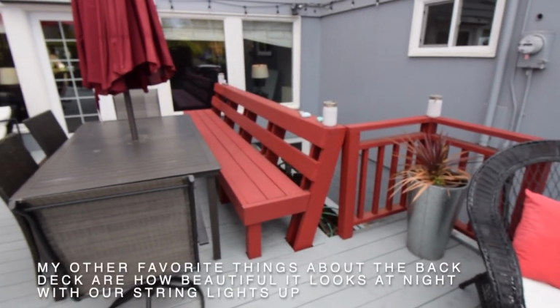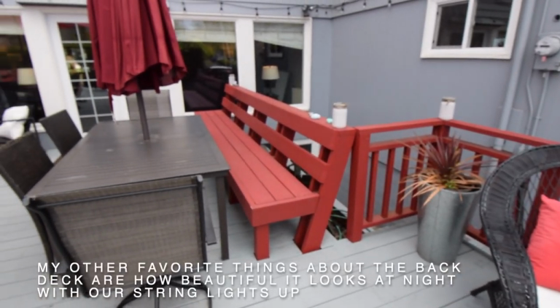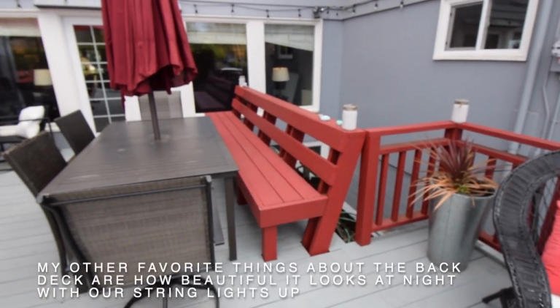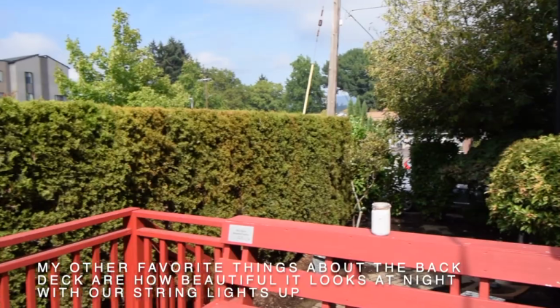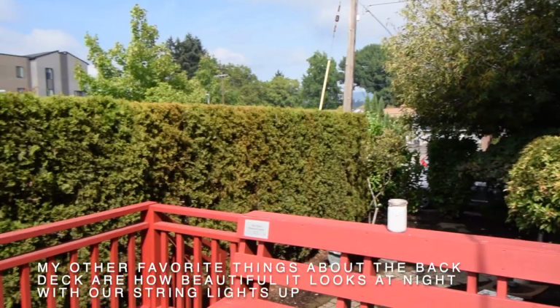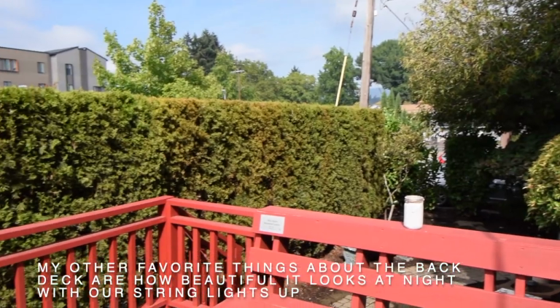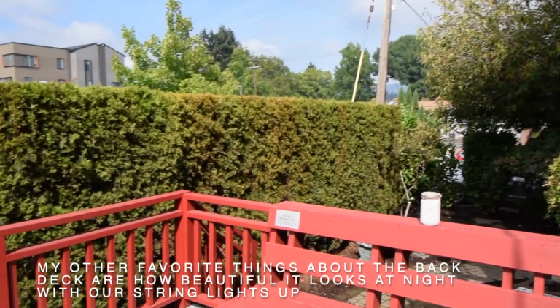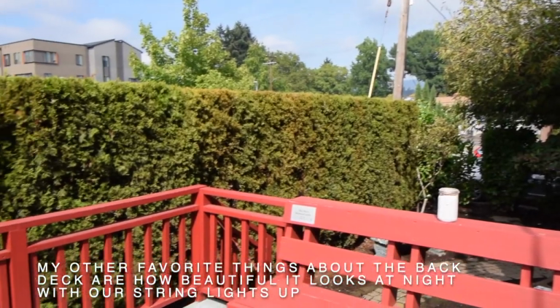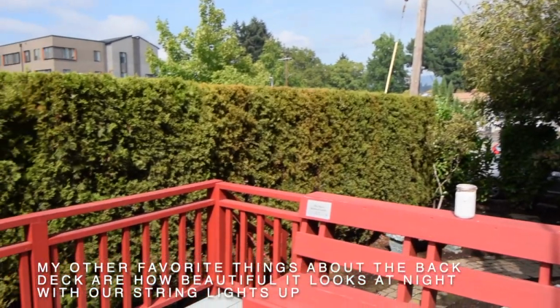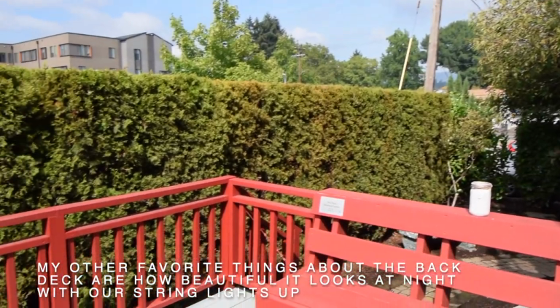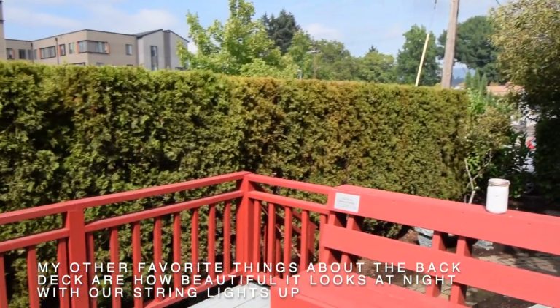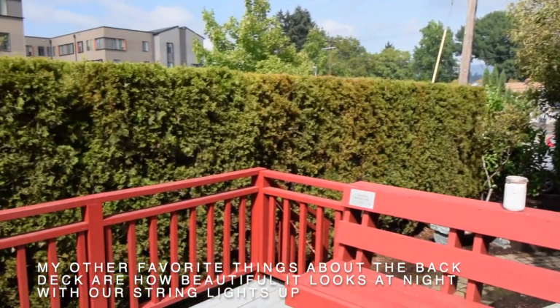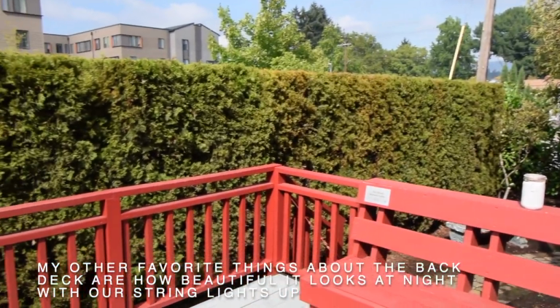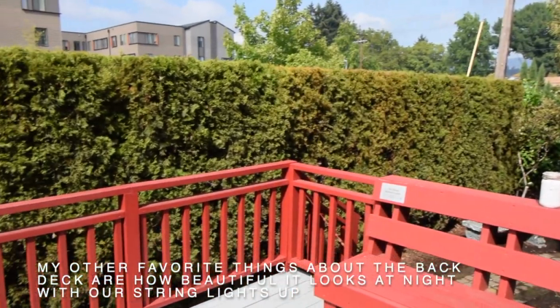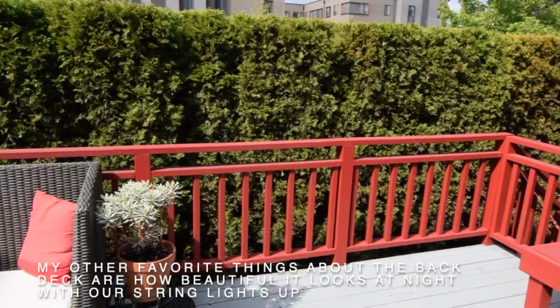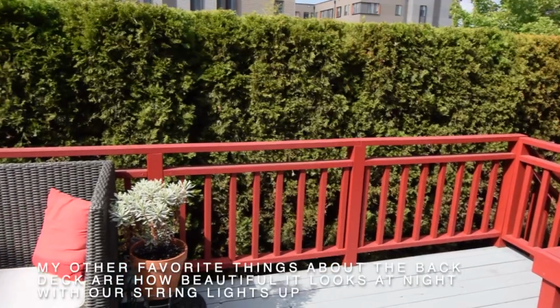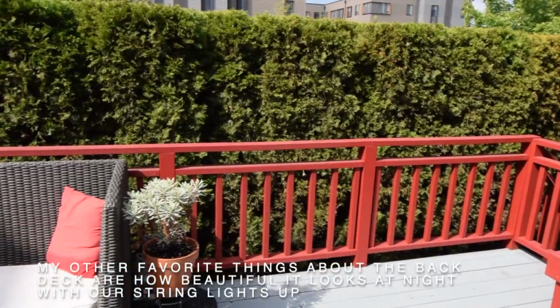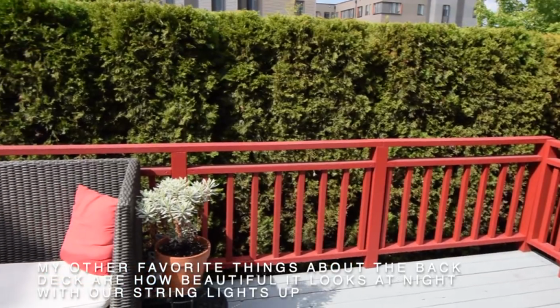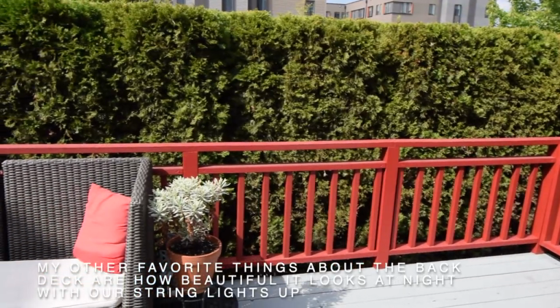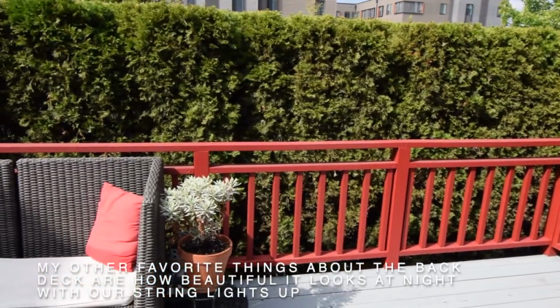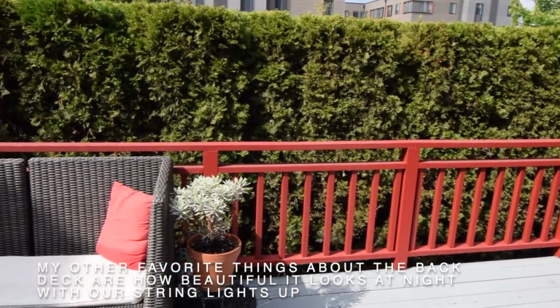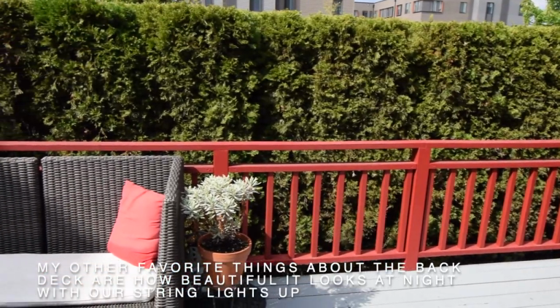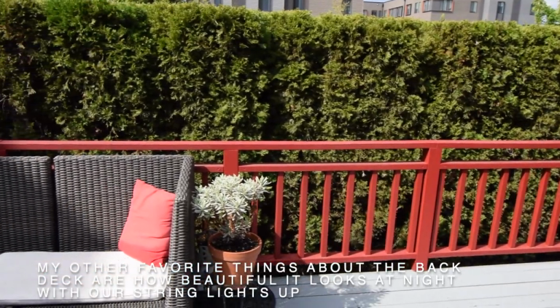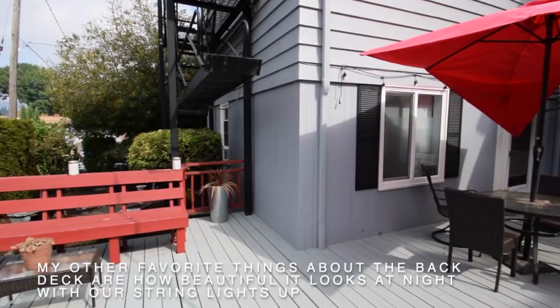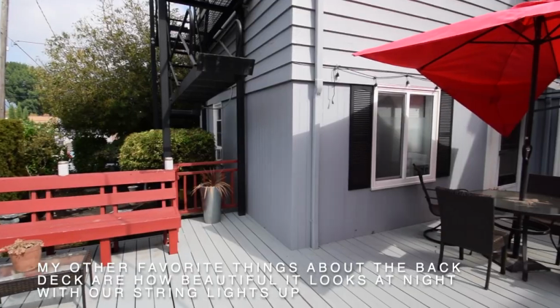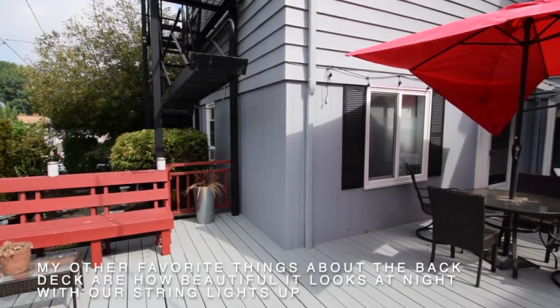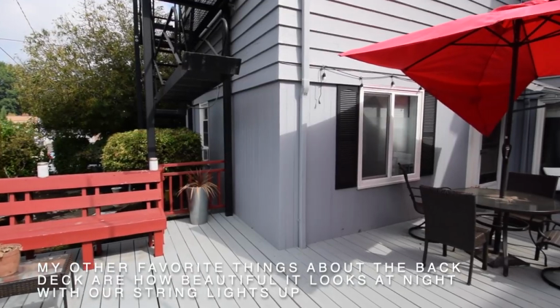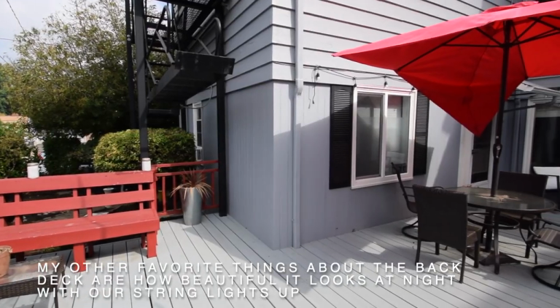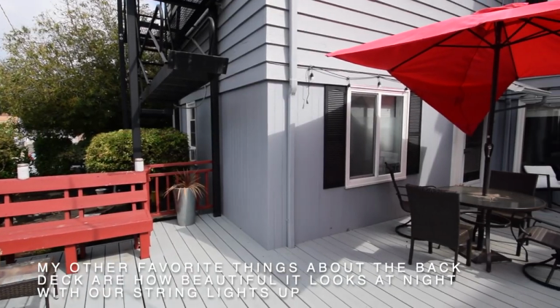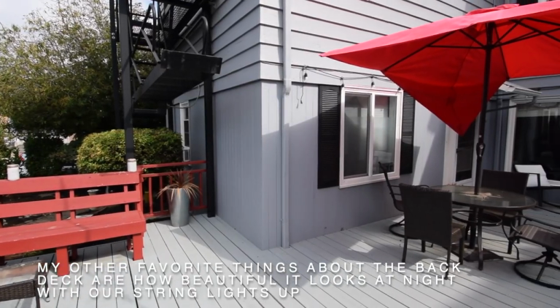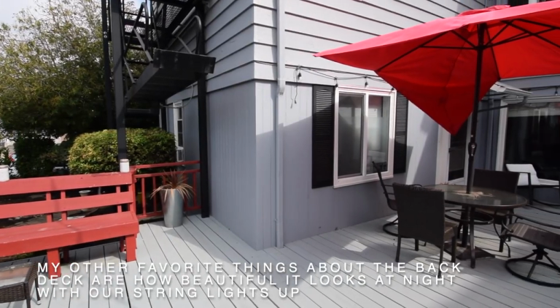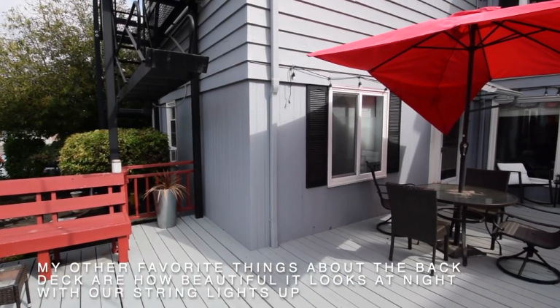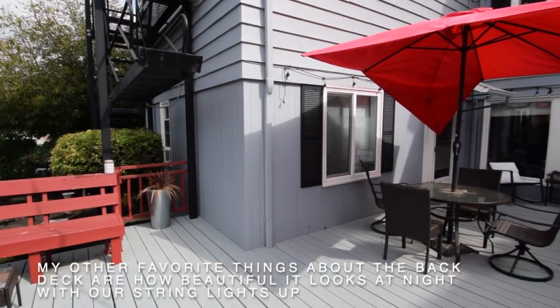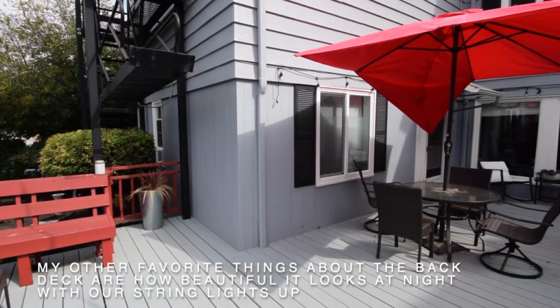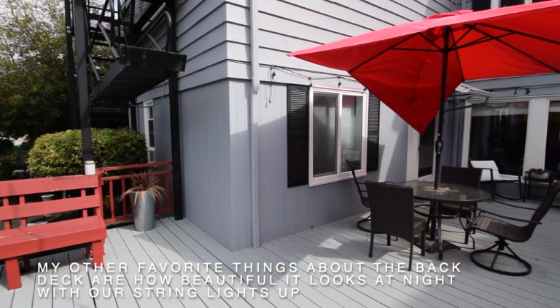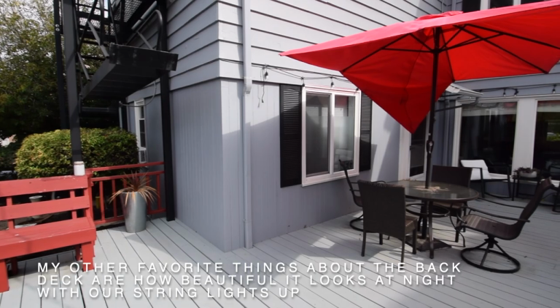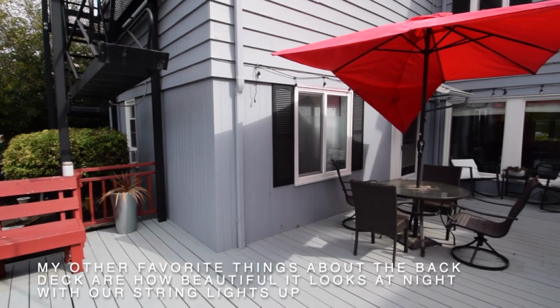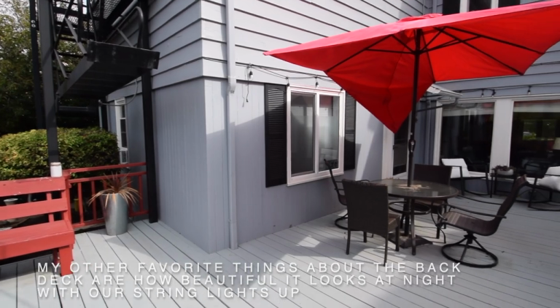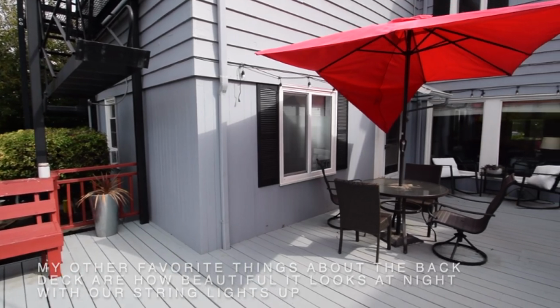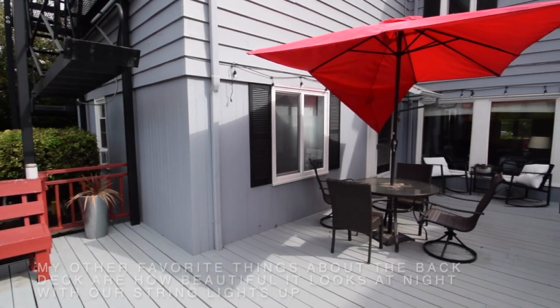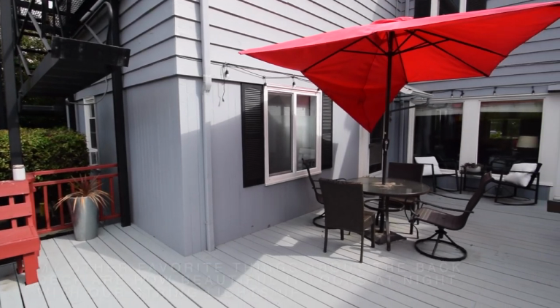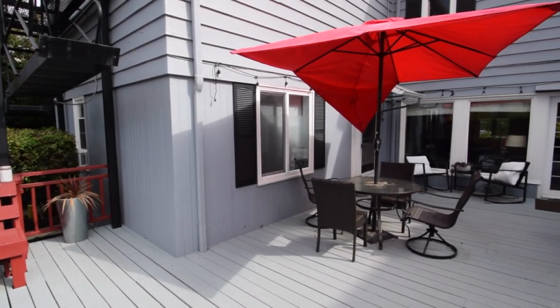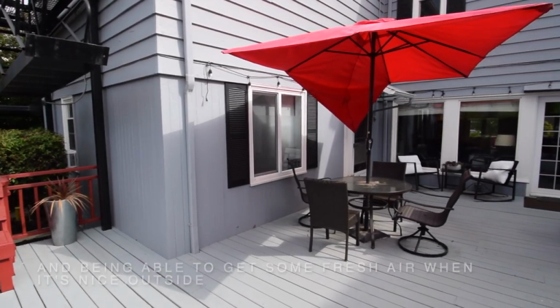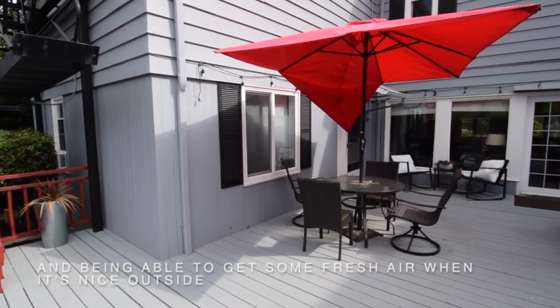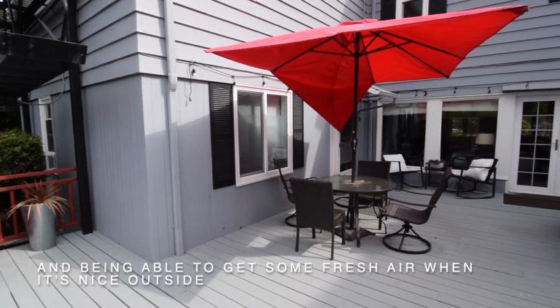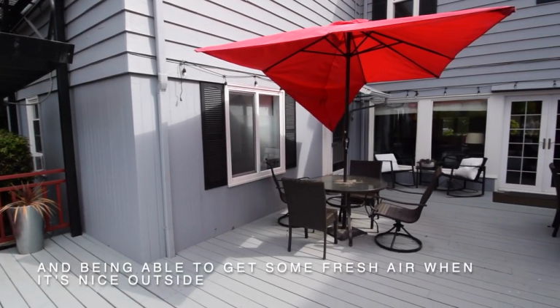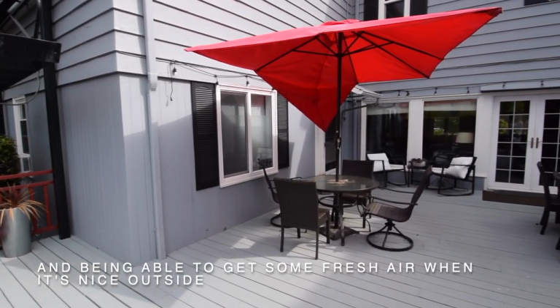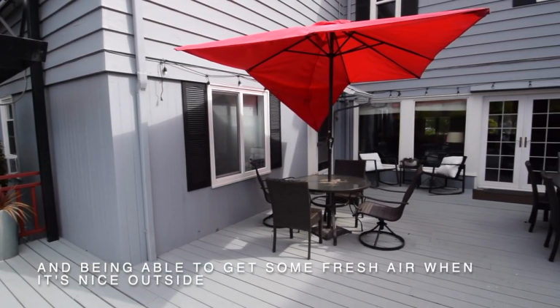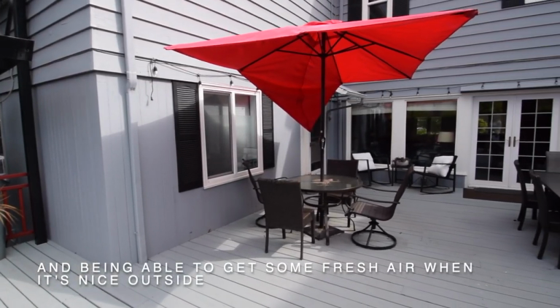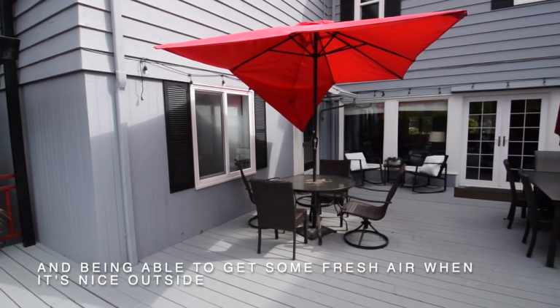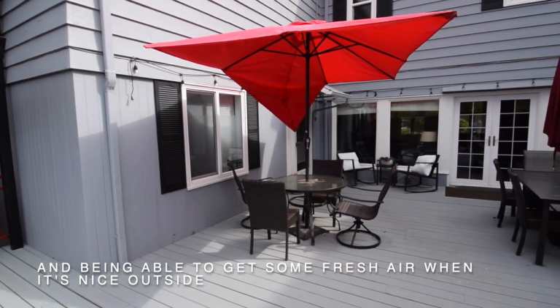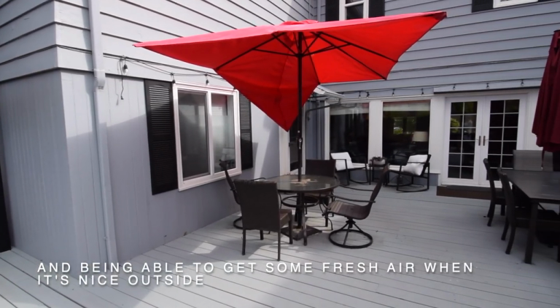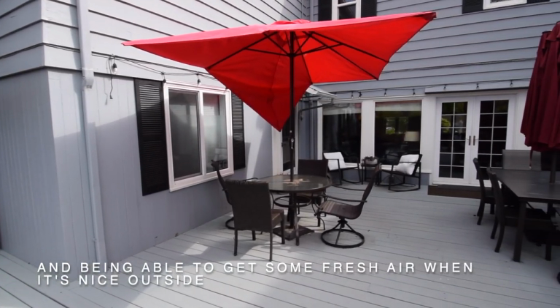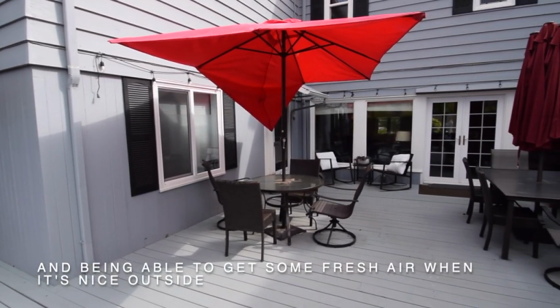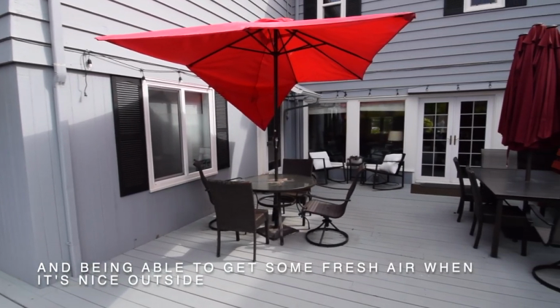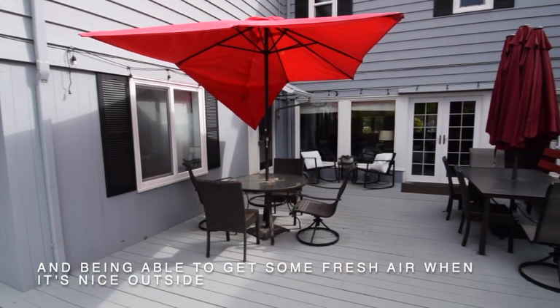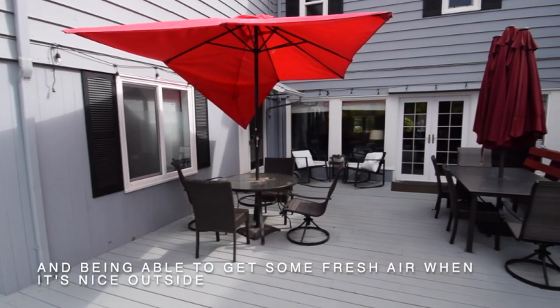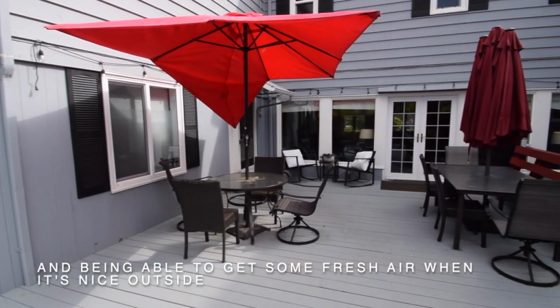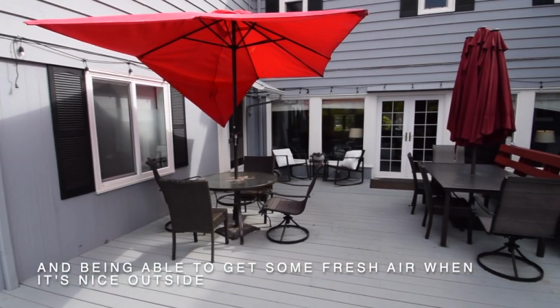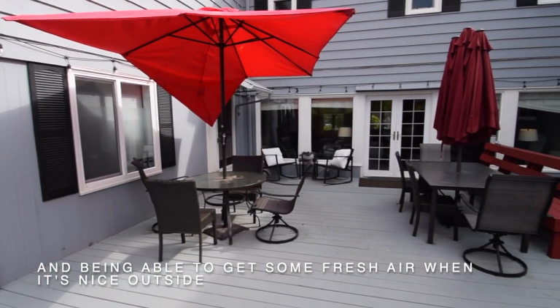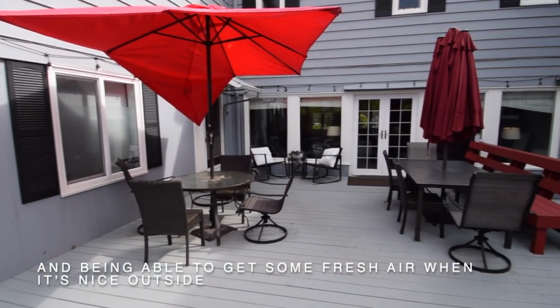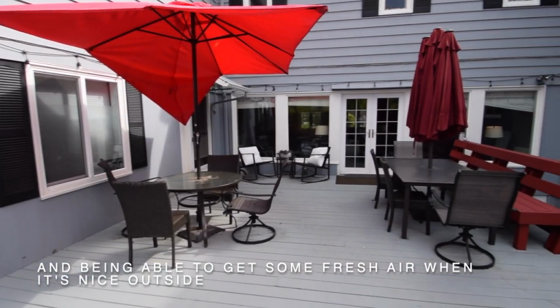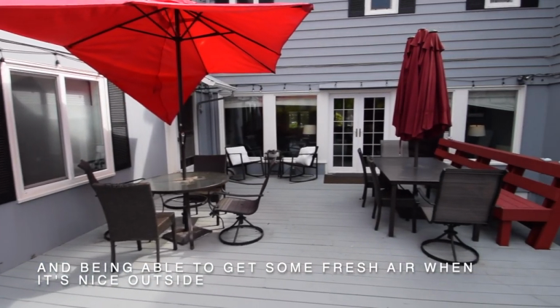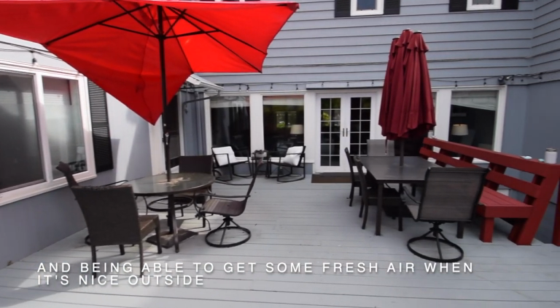My other favorite things about the back deck are how beautiful it looks at night with our string lights up and being able to get some fresh air when it's nice outside.